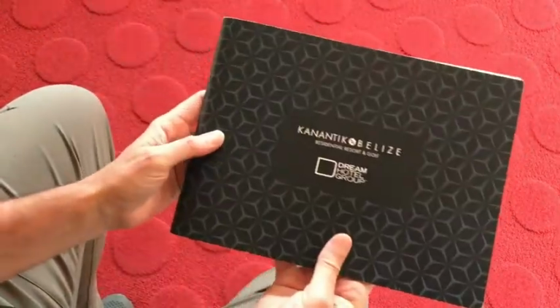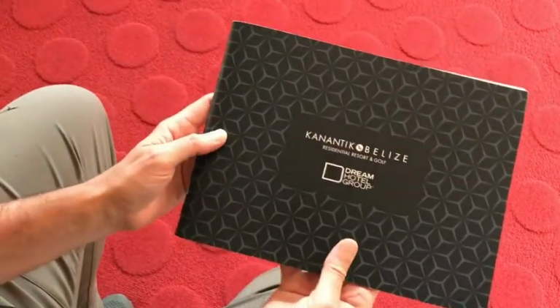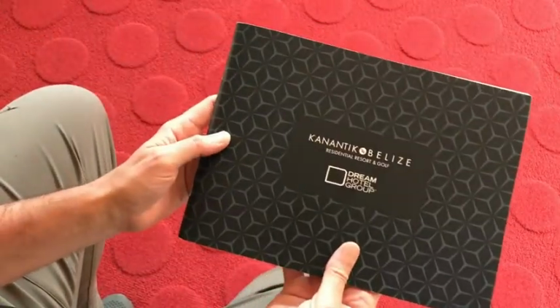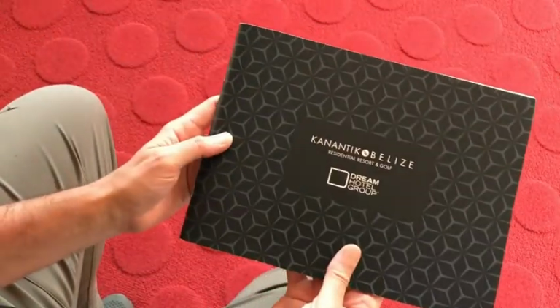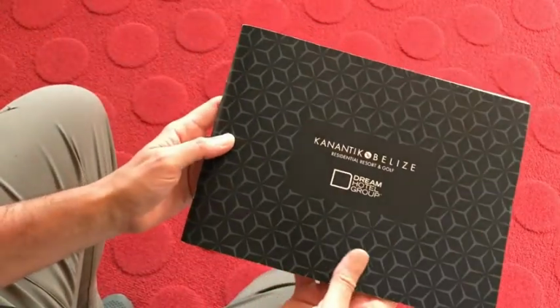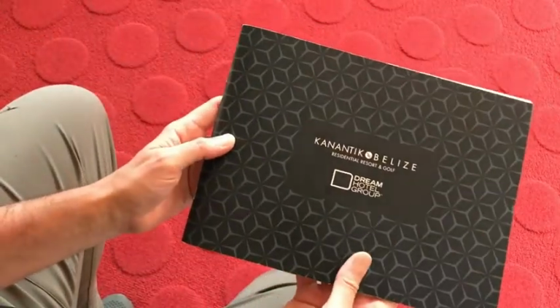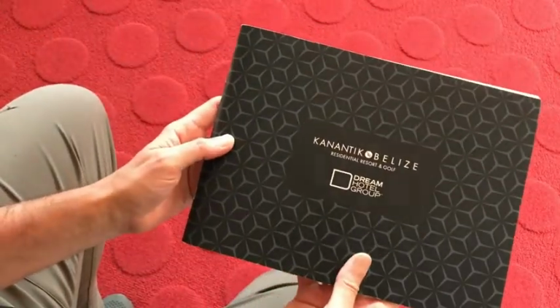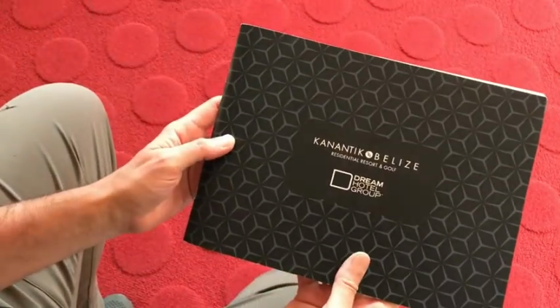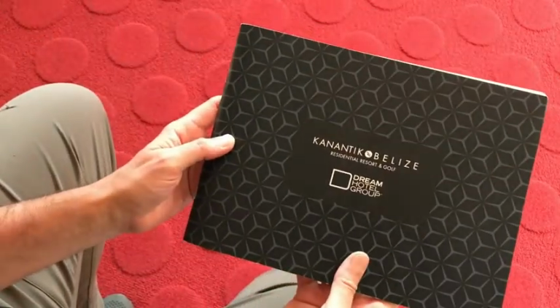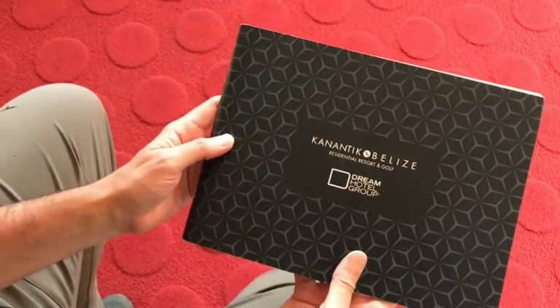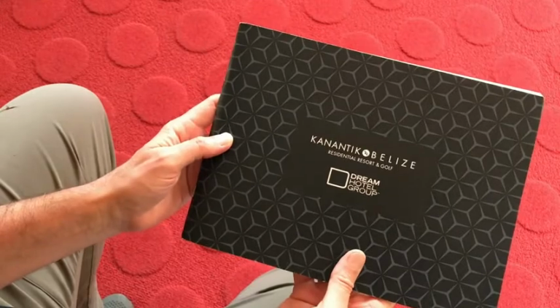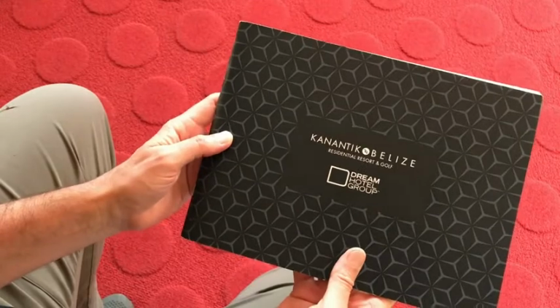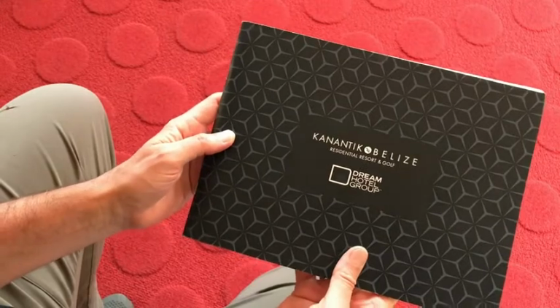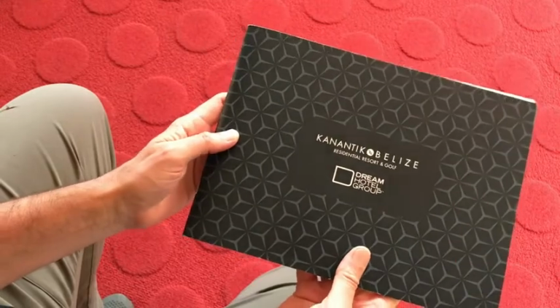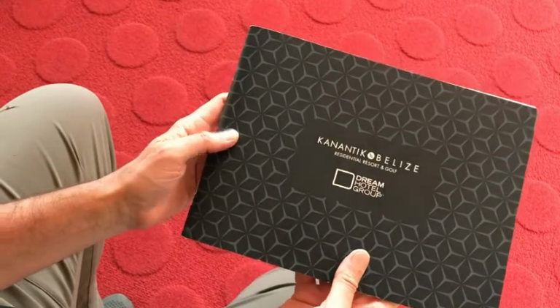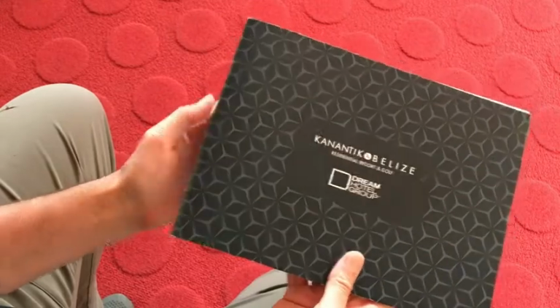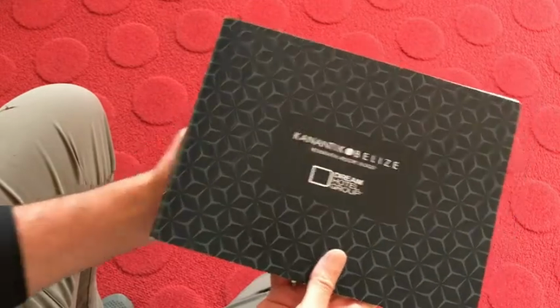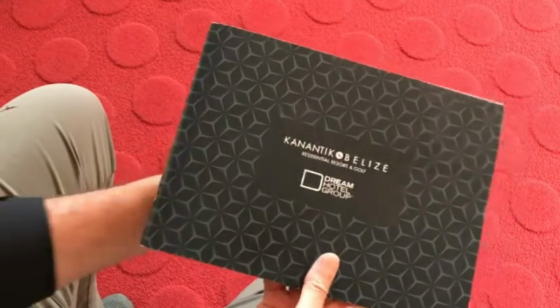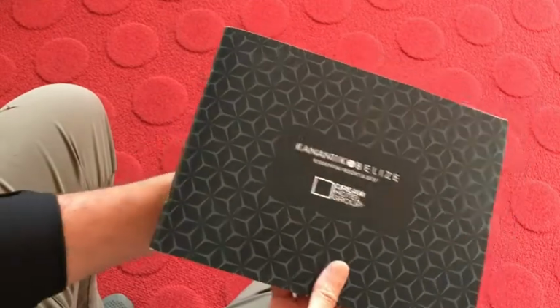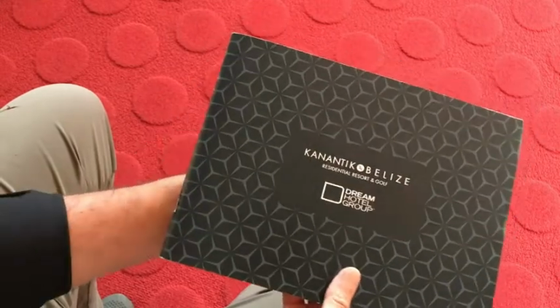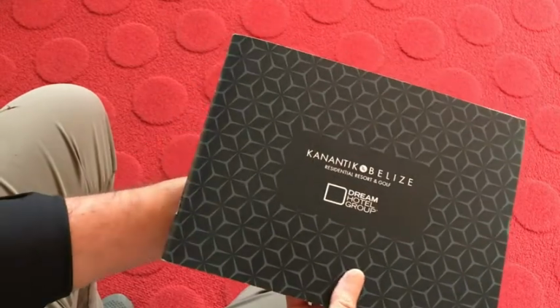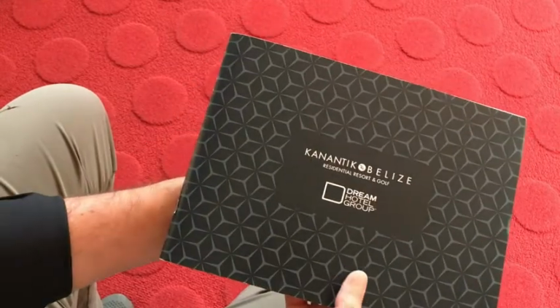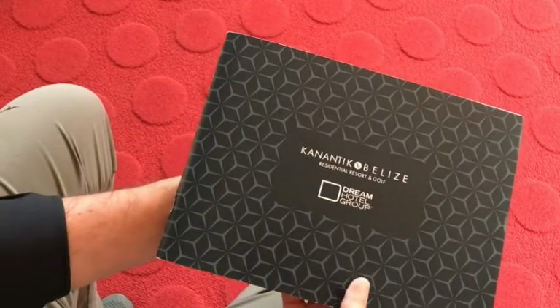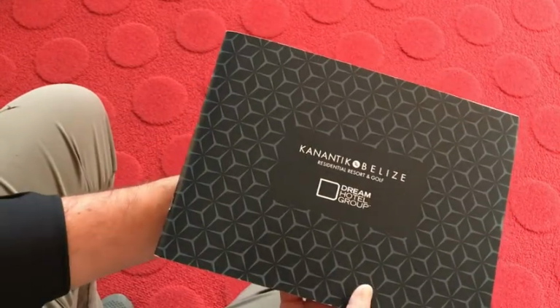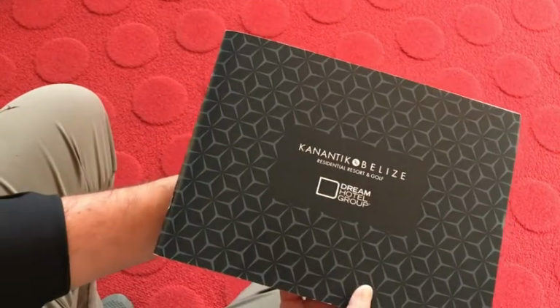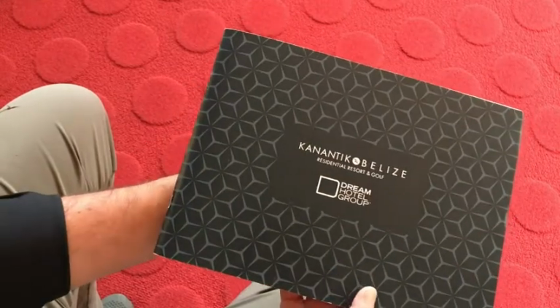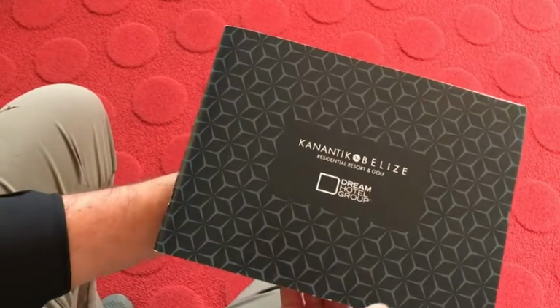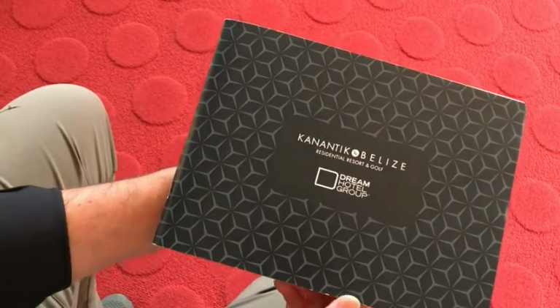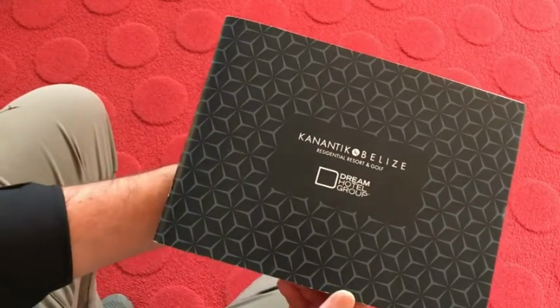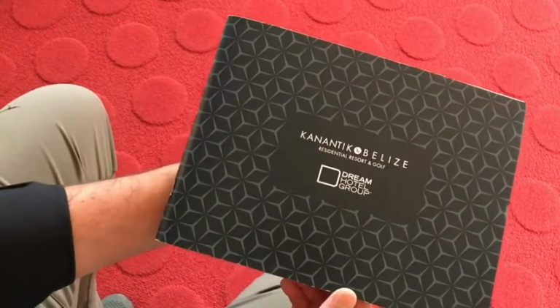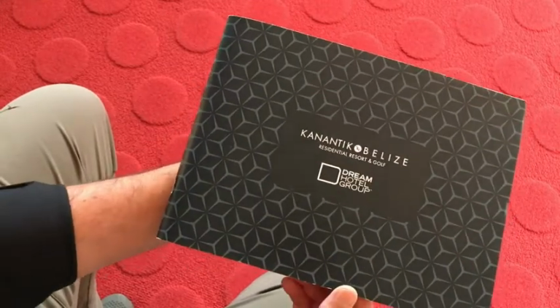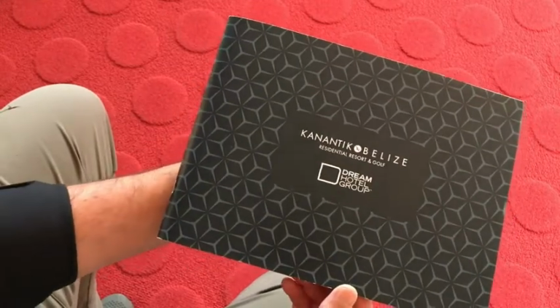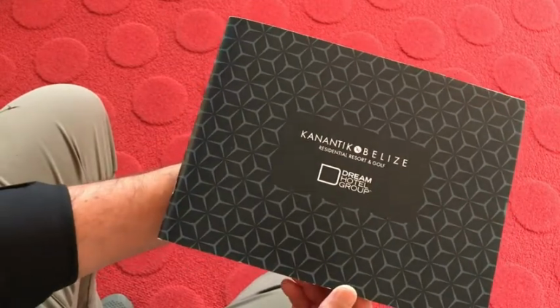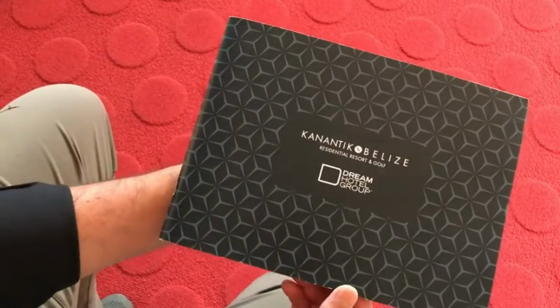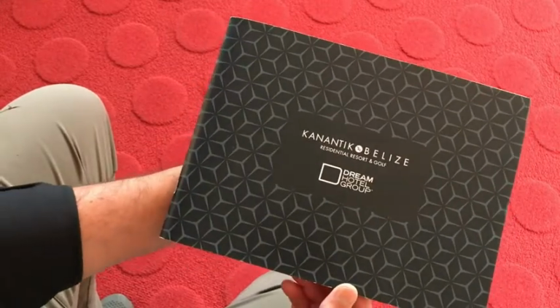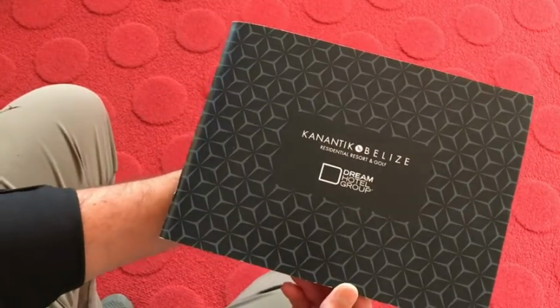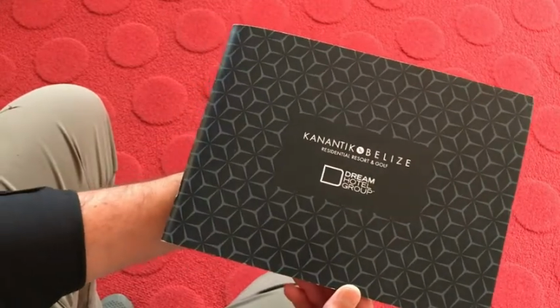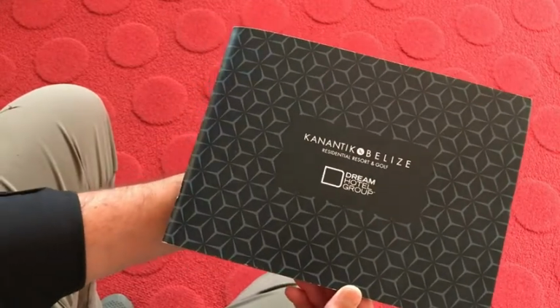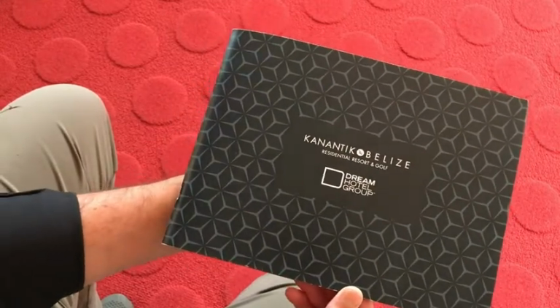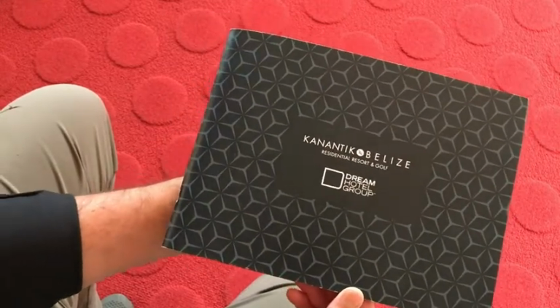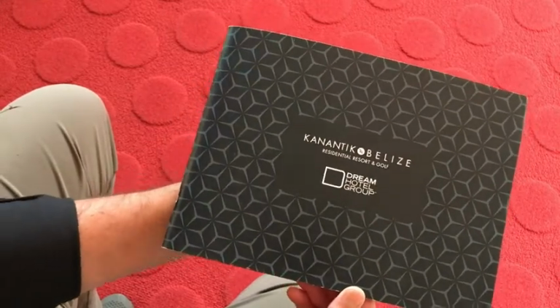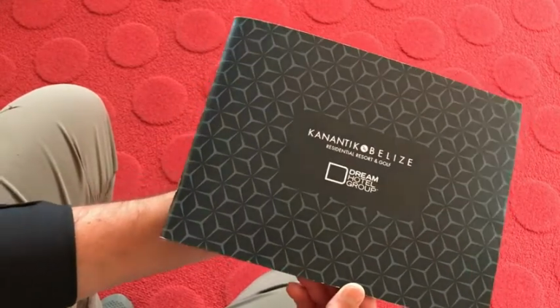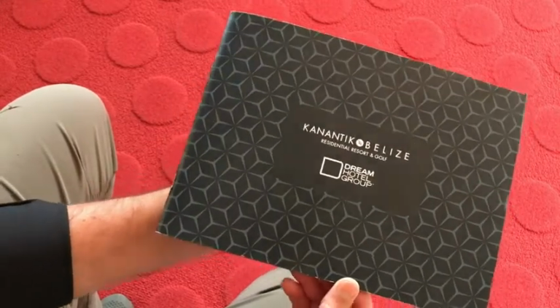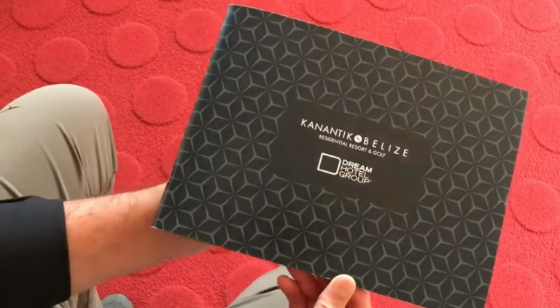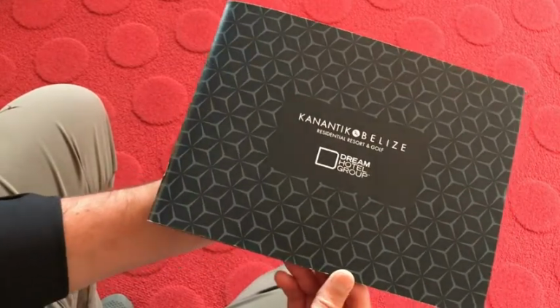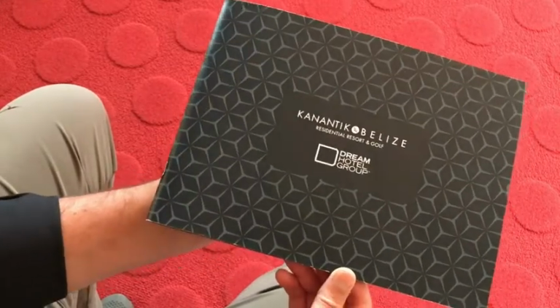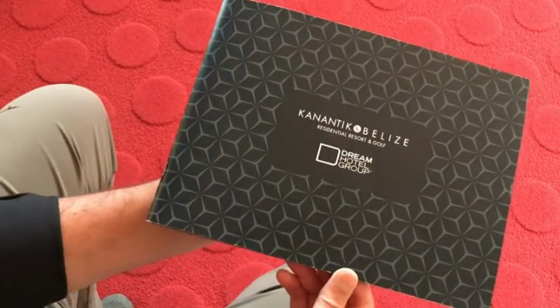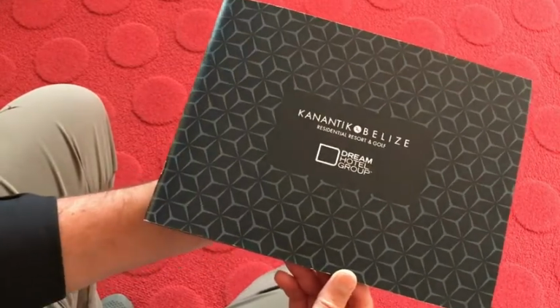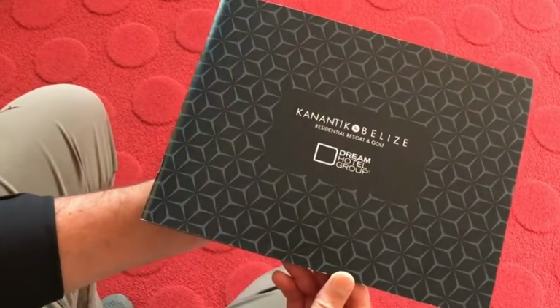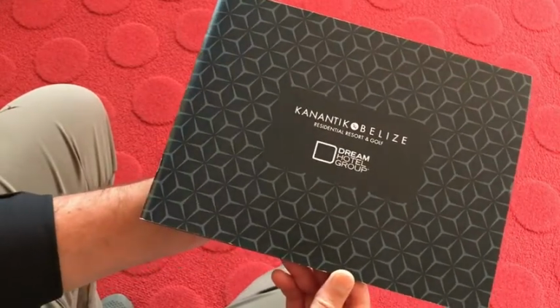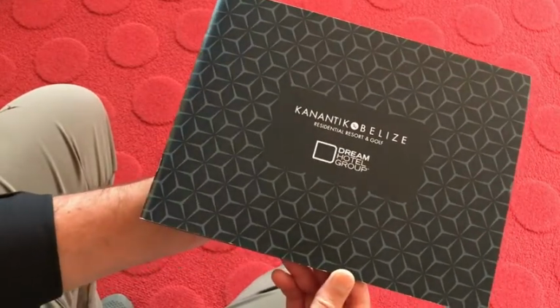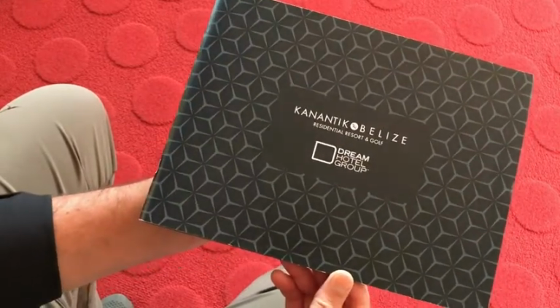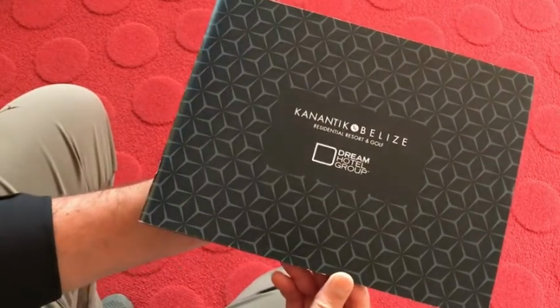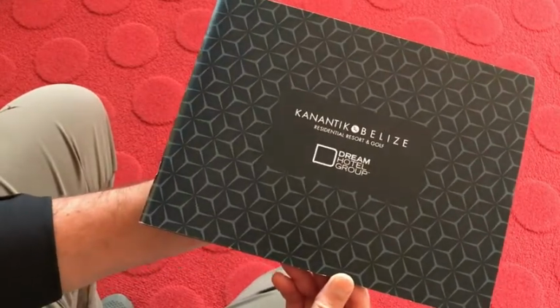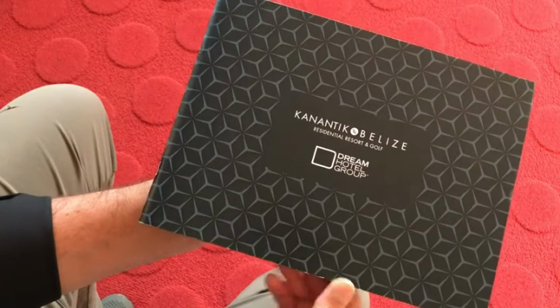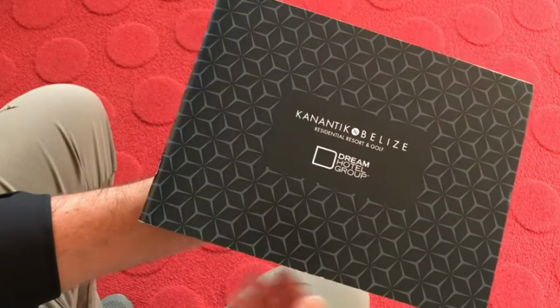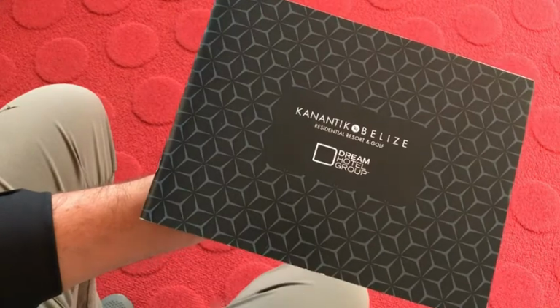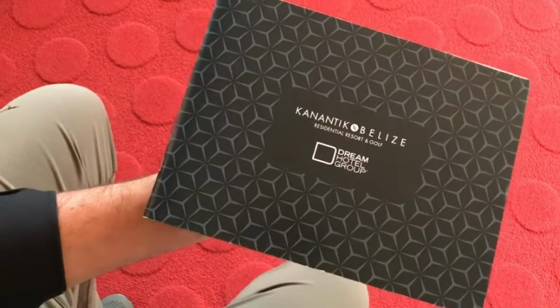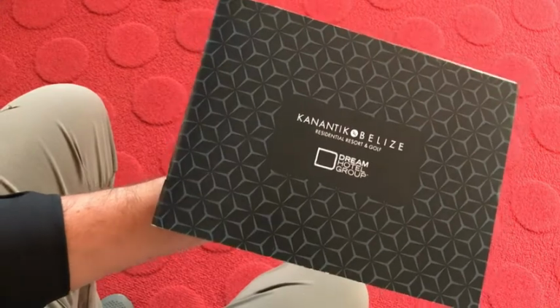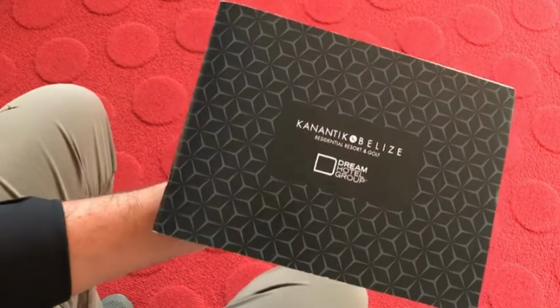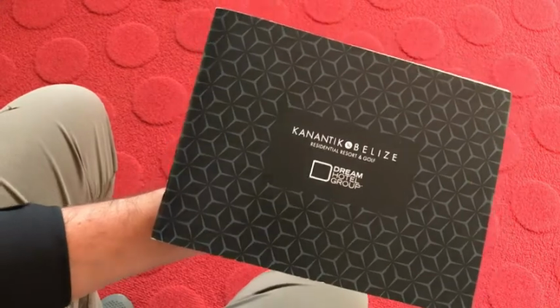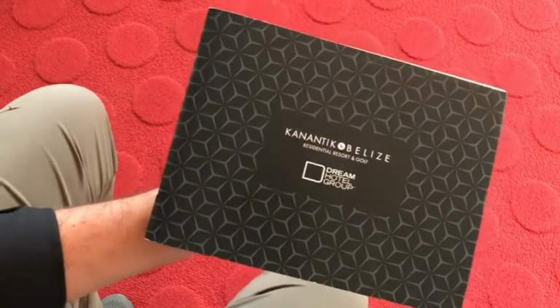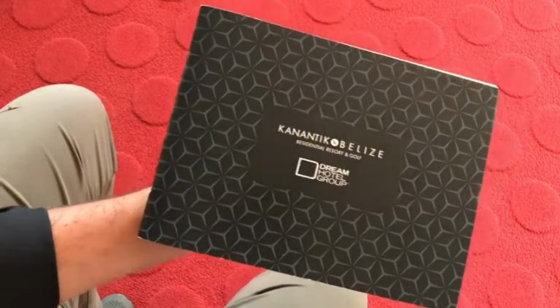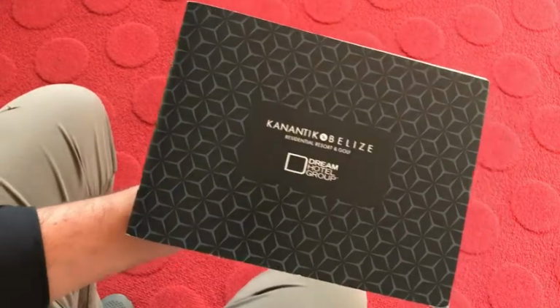So that's the 48-page, 11 by 8.5 inch, digitally produced brochure. Thank you.